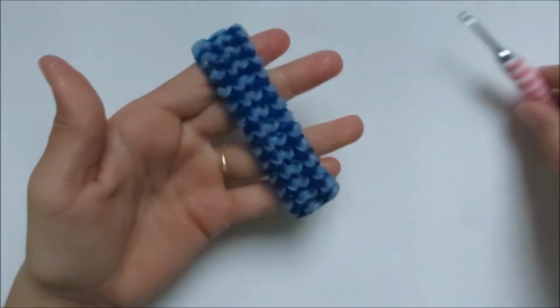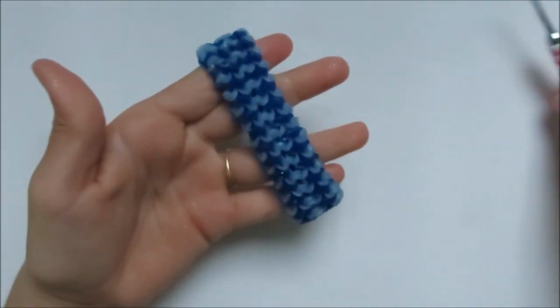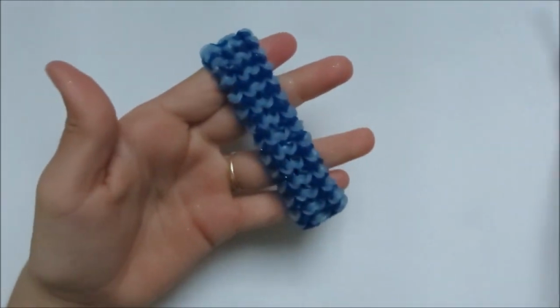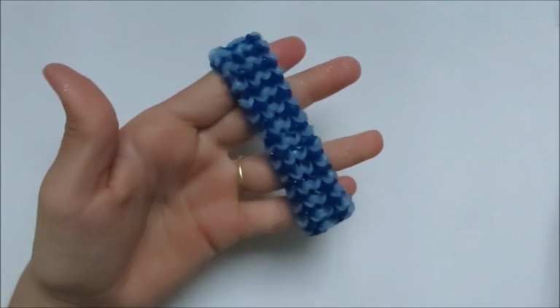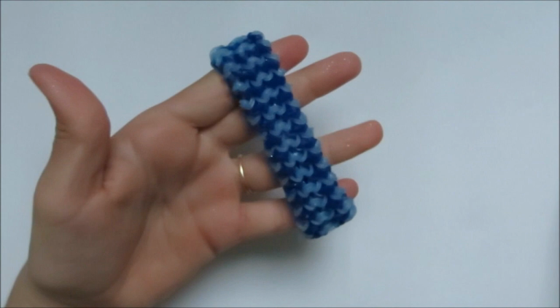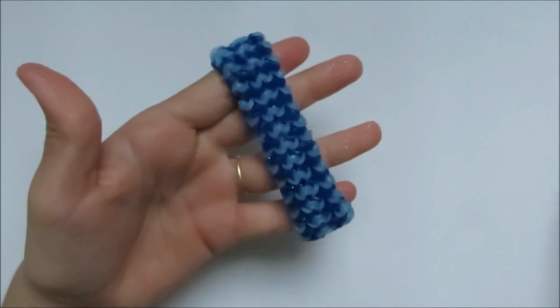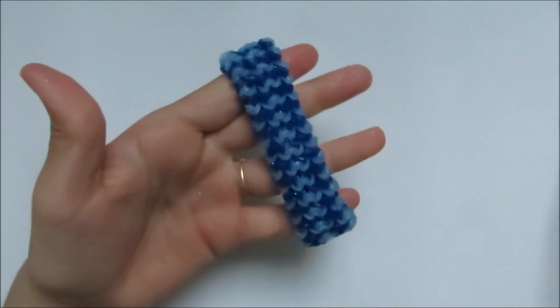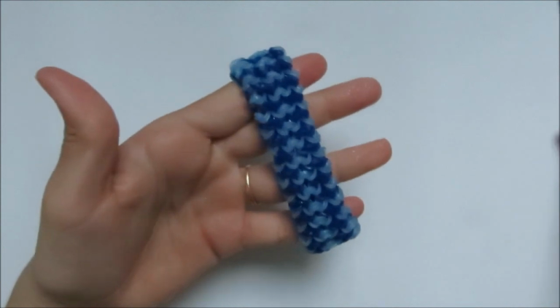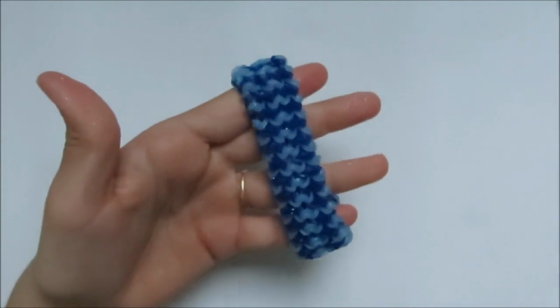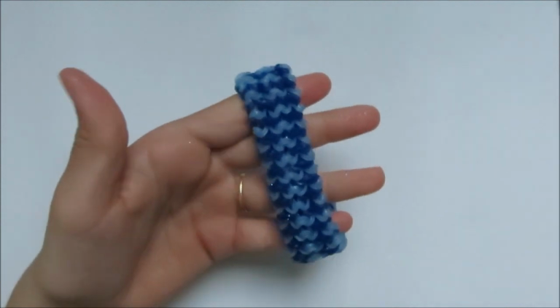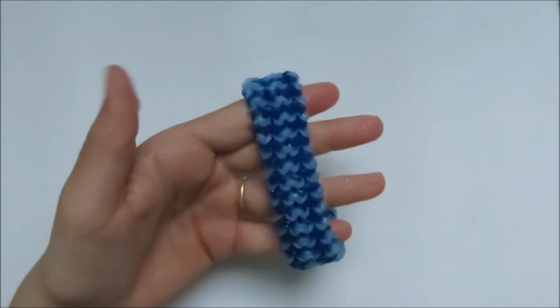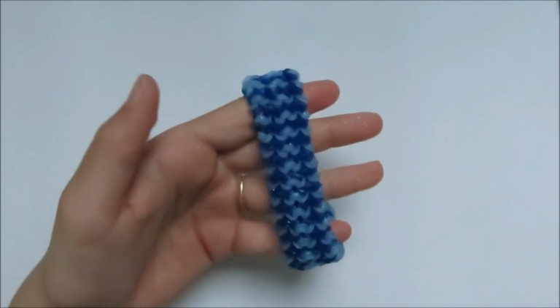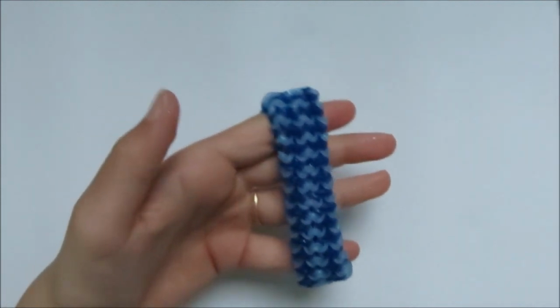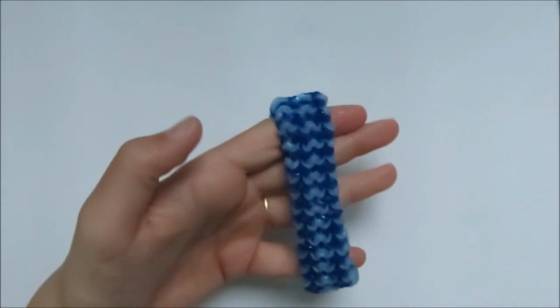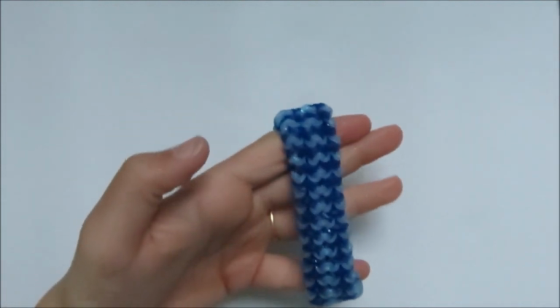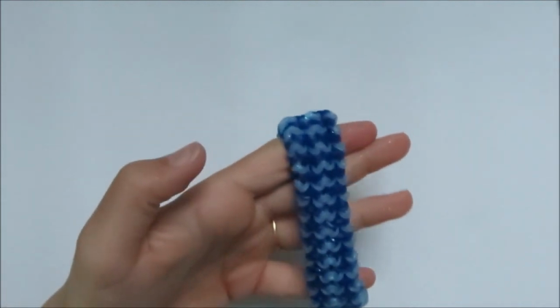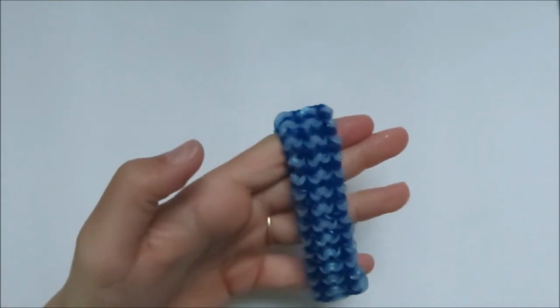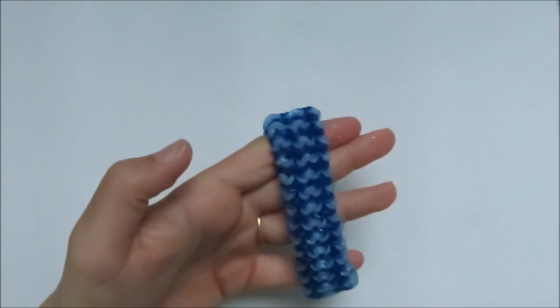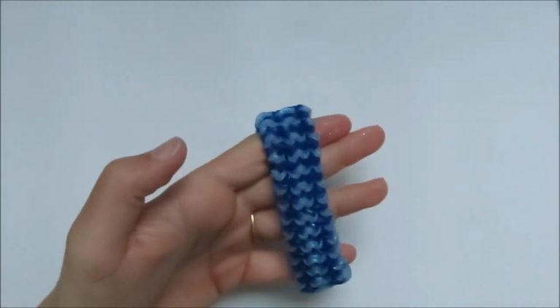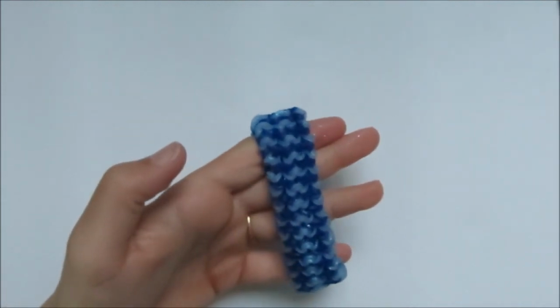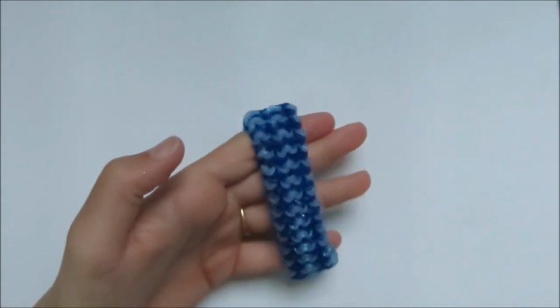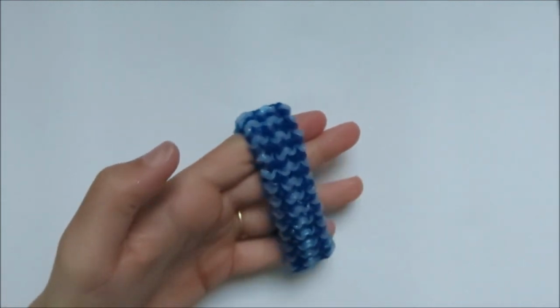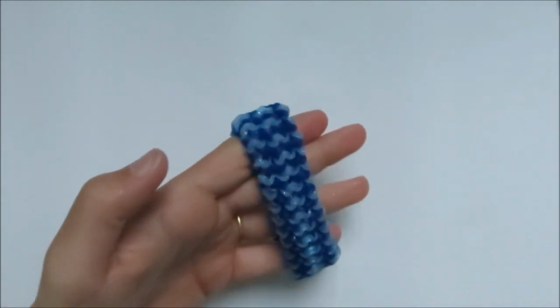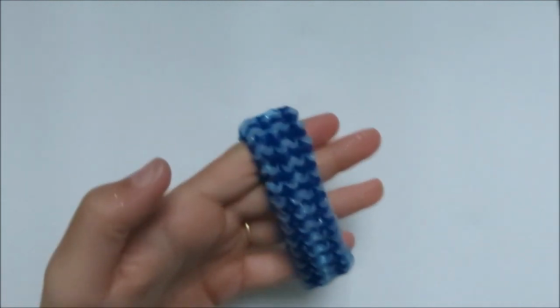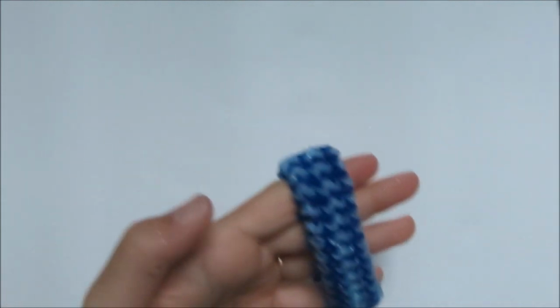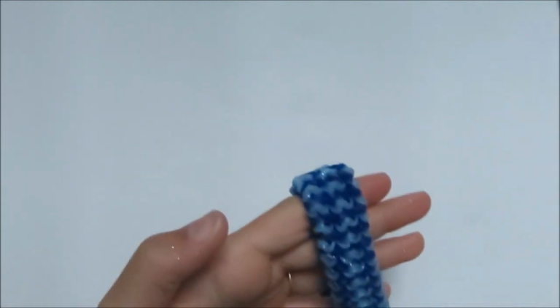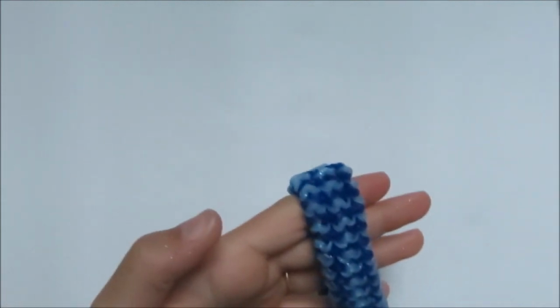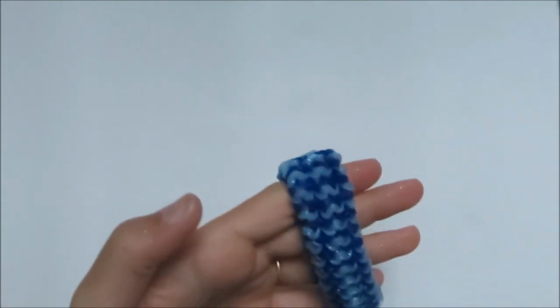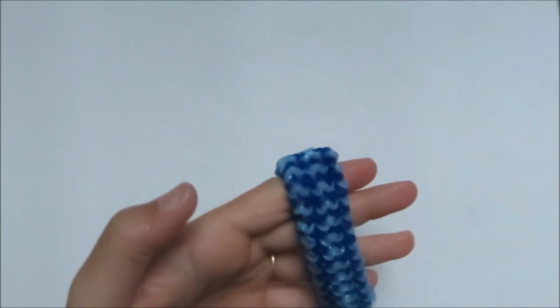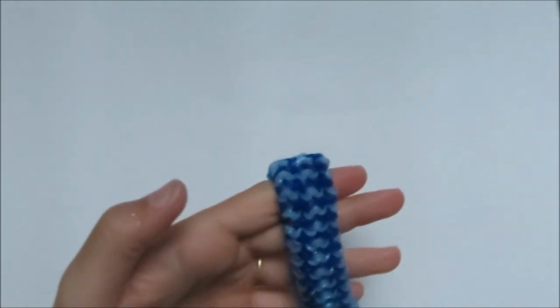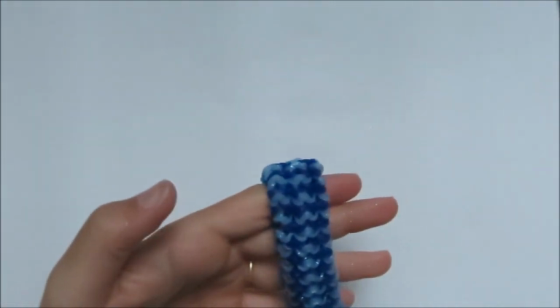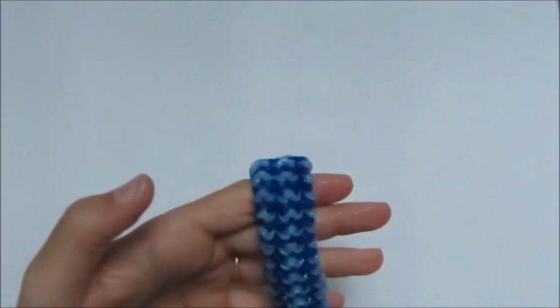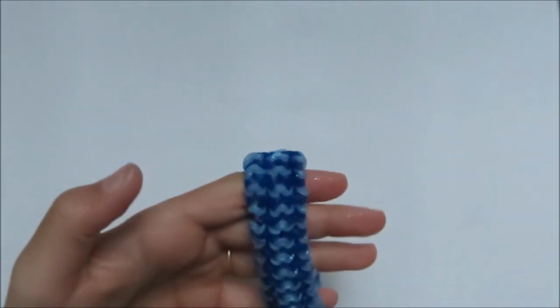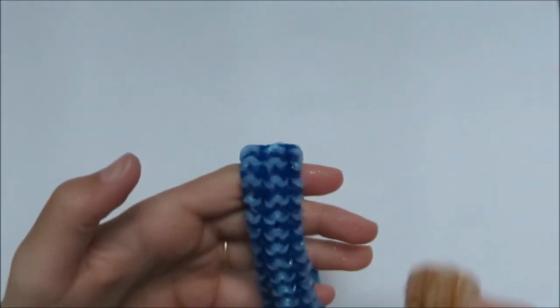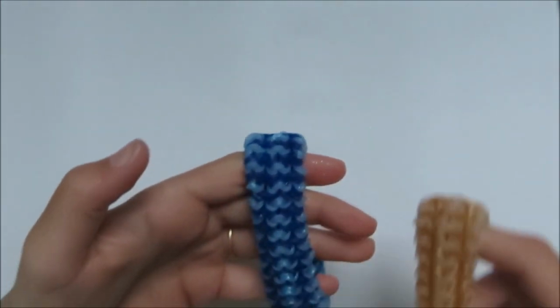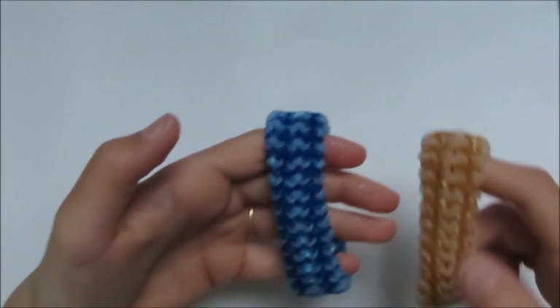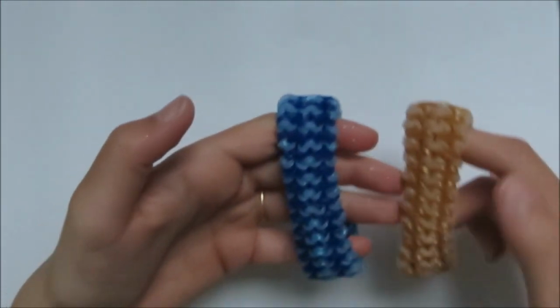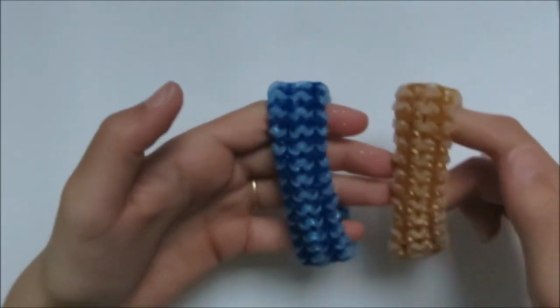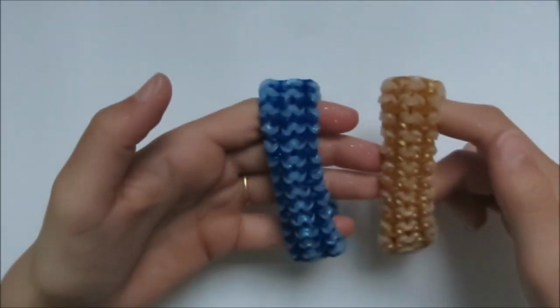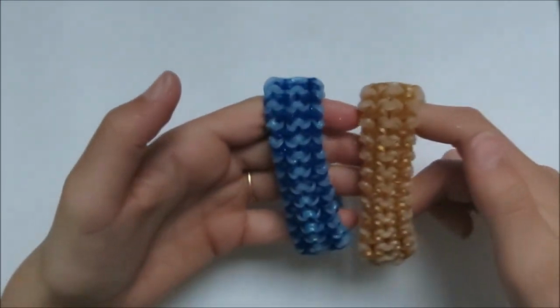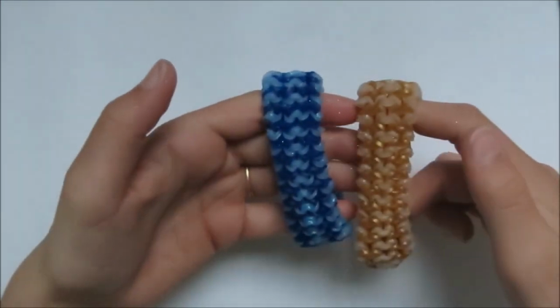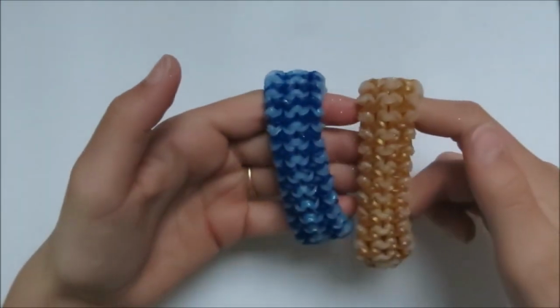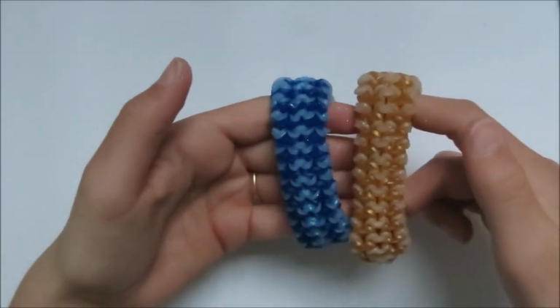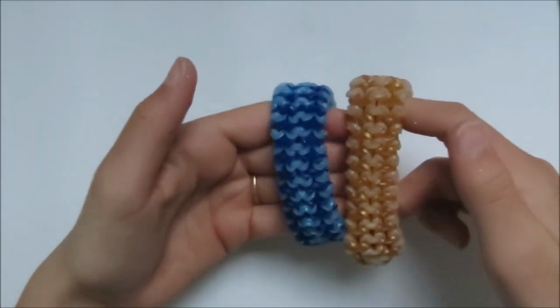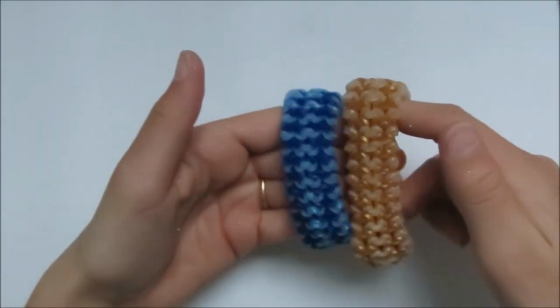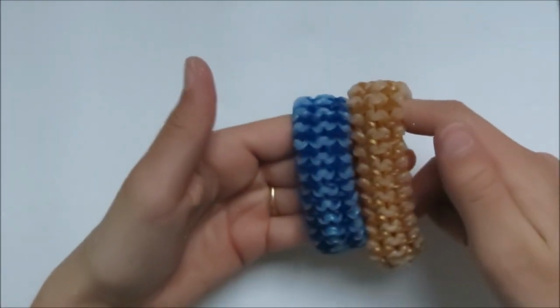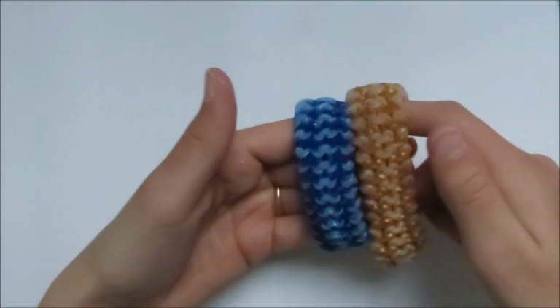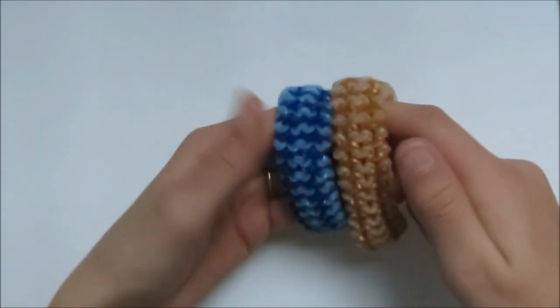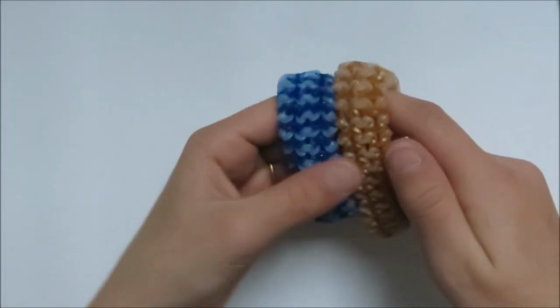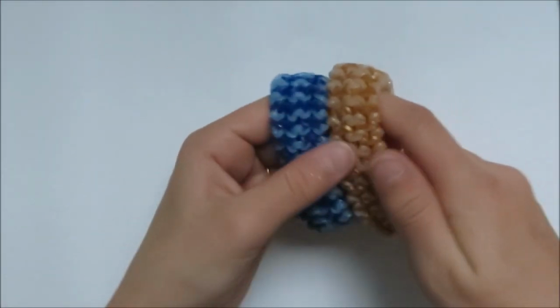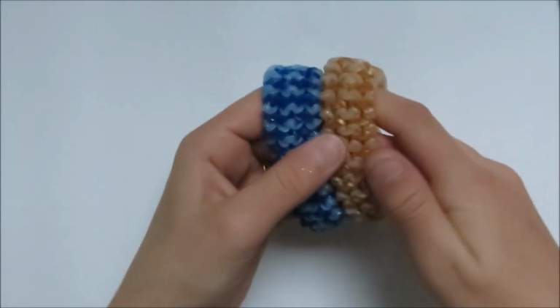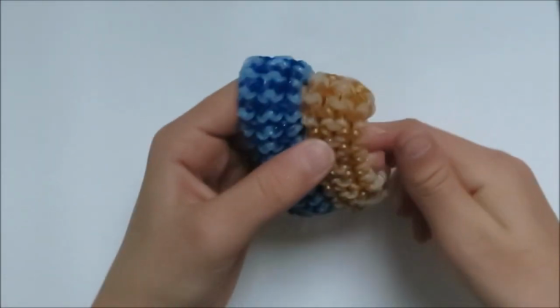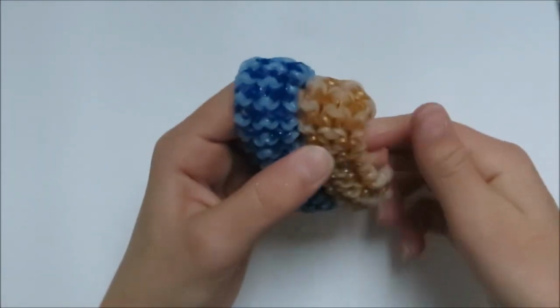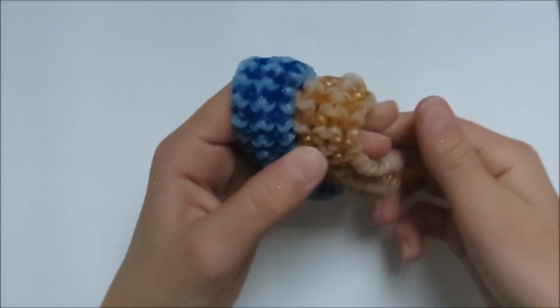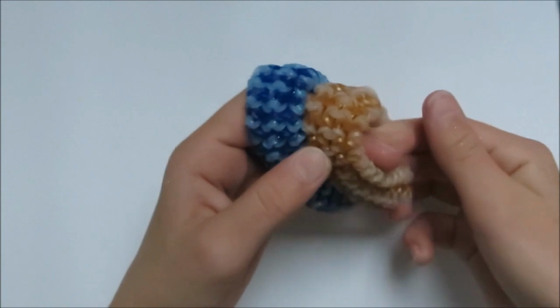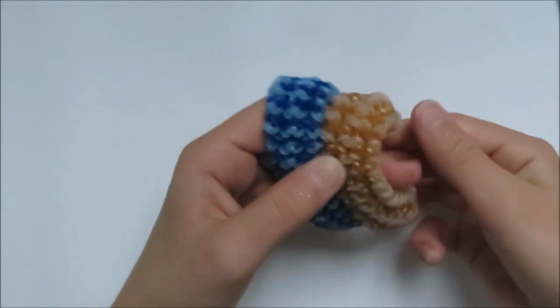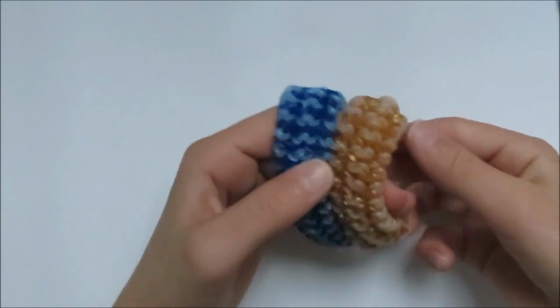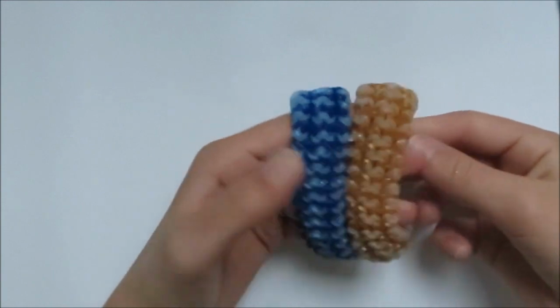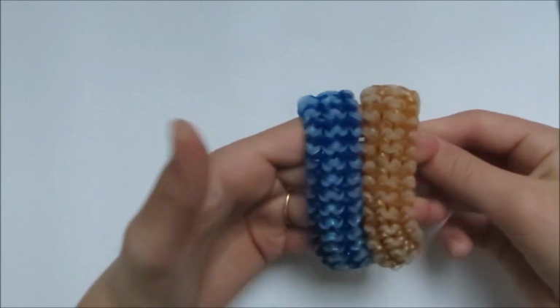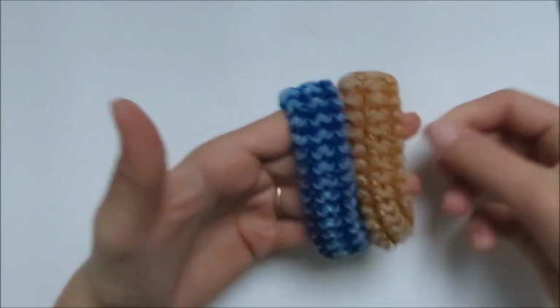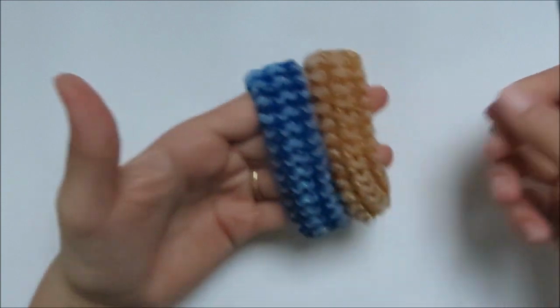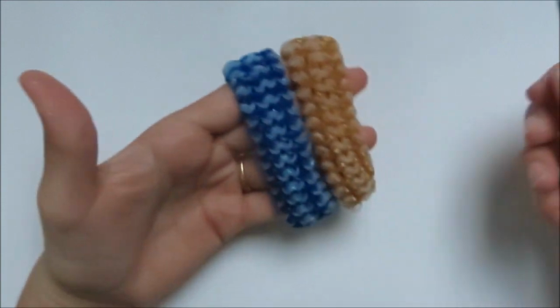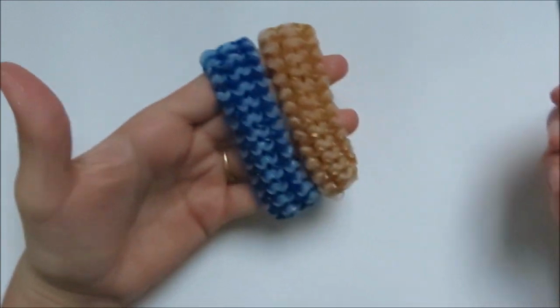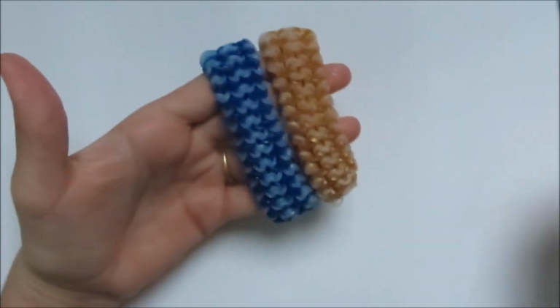Thanks for watching, and I hope you enjoyed this video. Go make this awesome bracelet! Bye, see you next time.